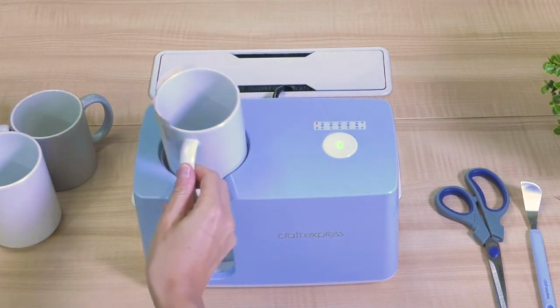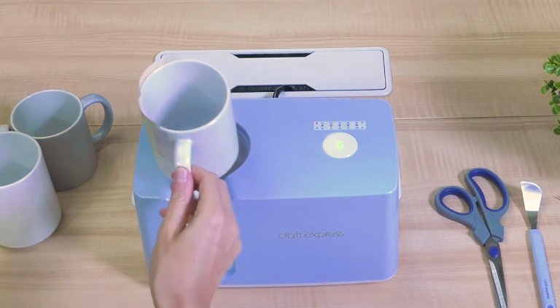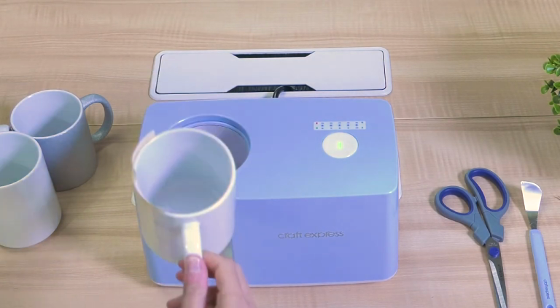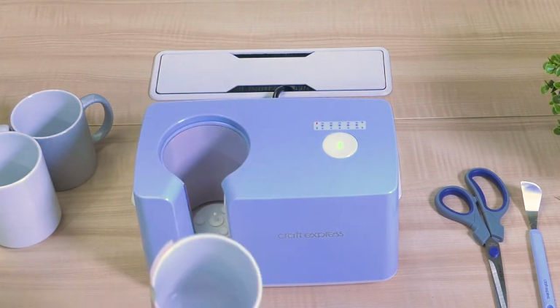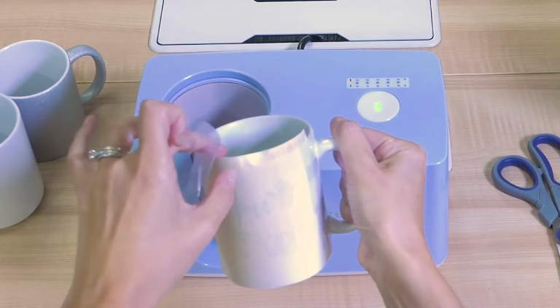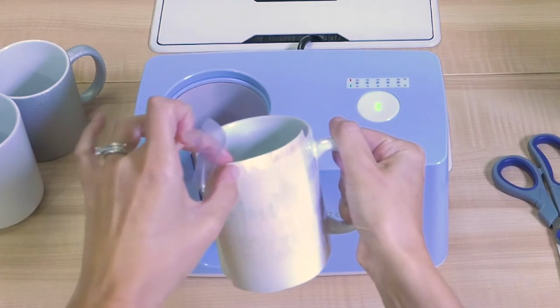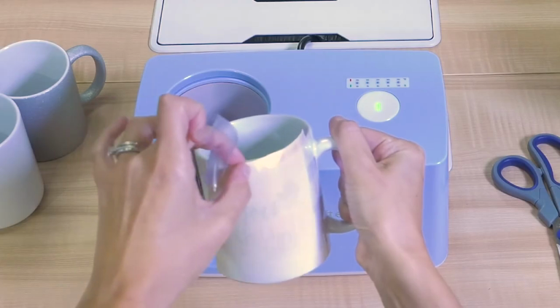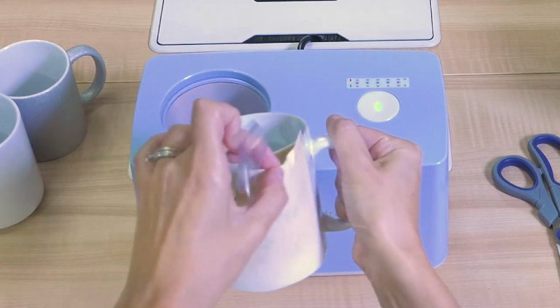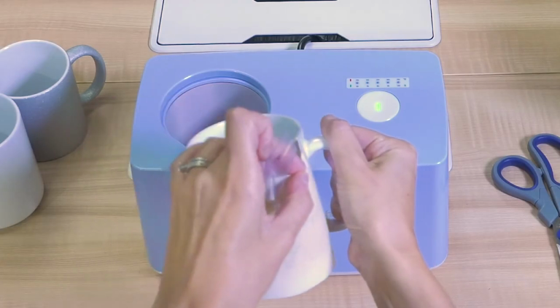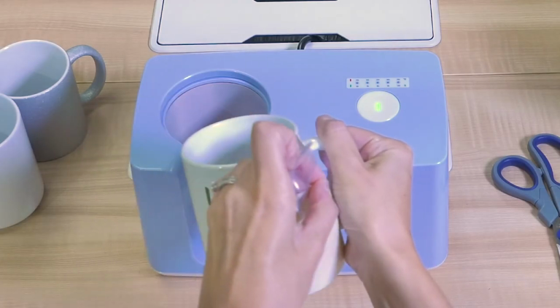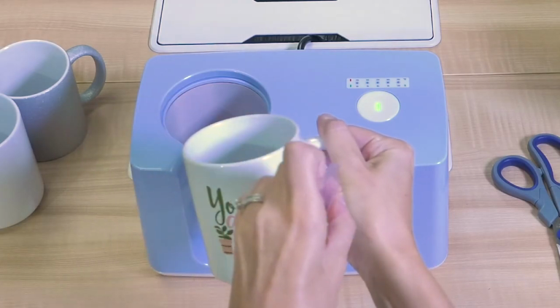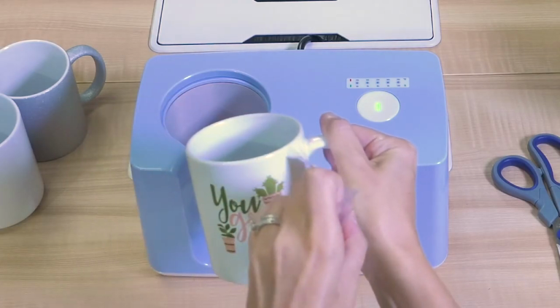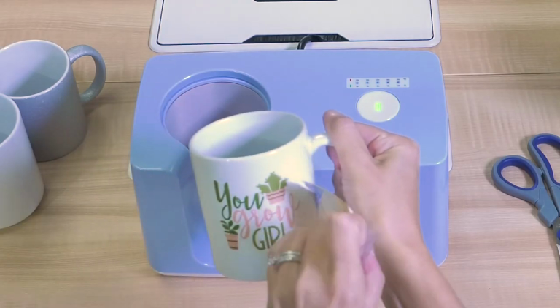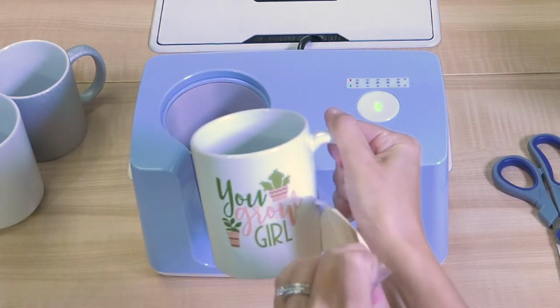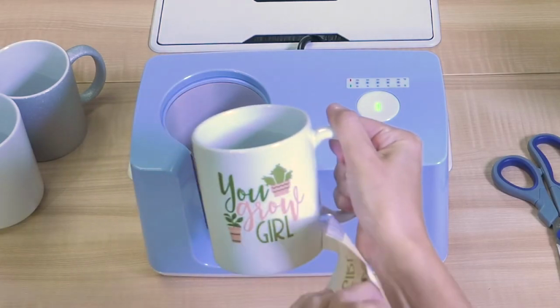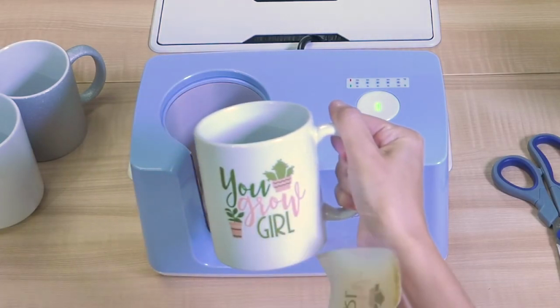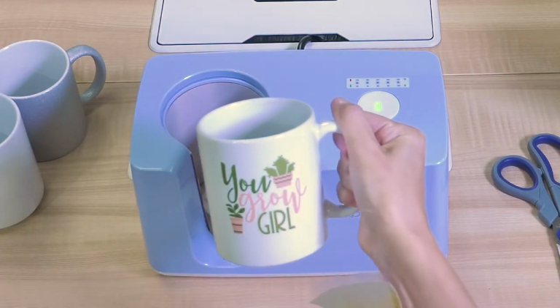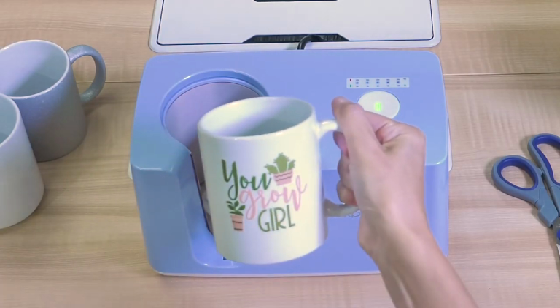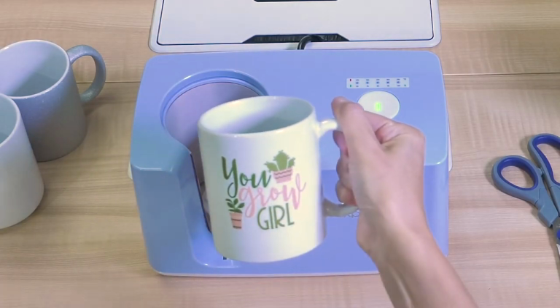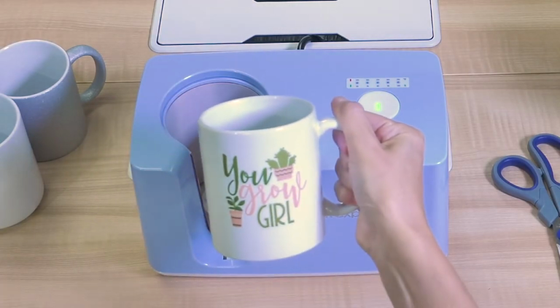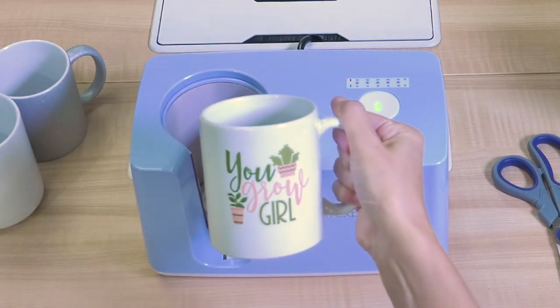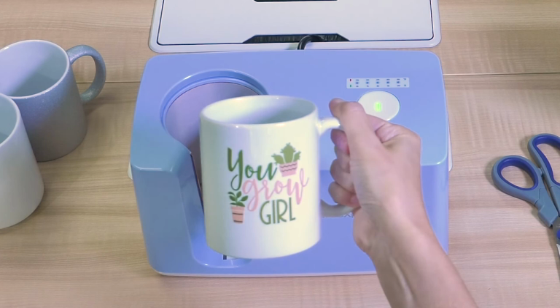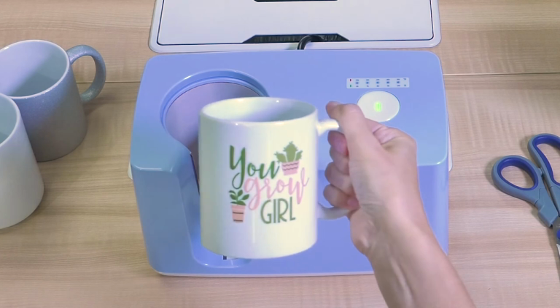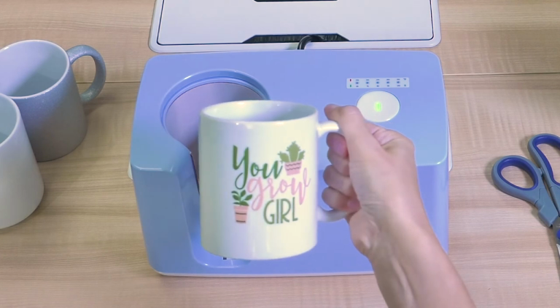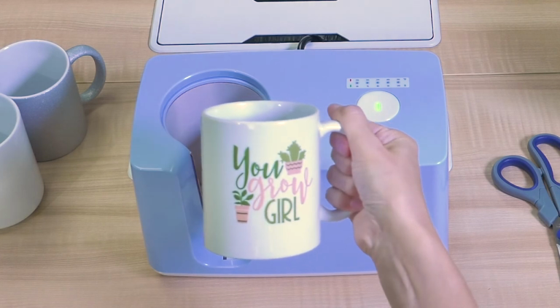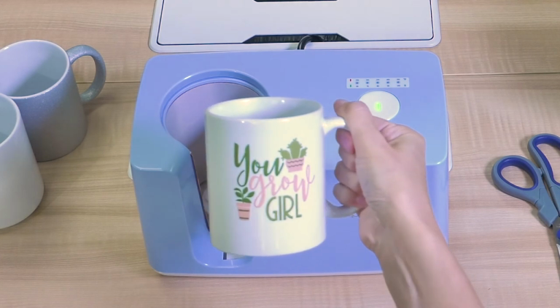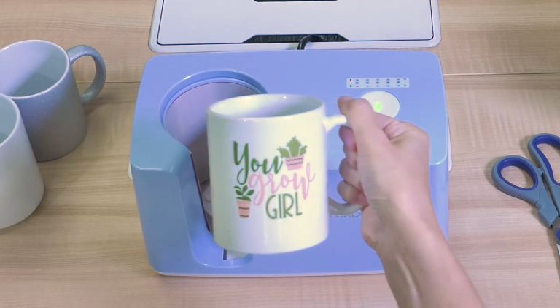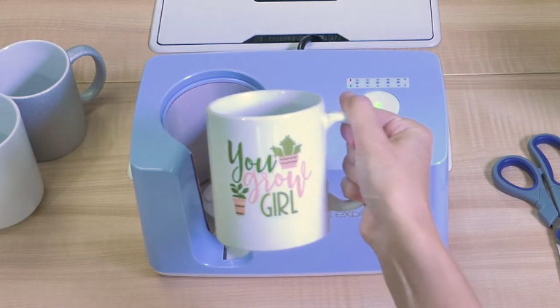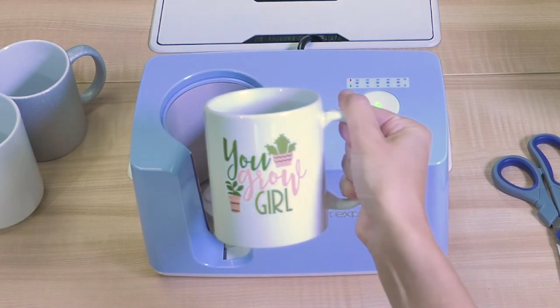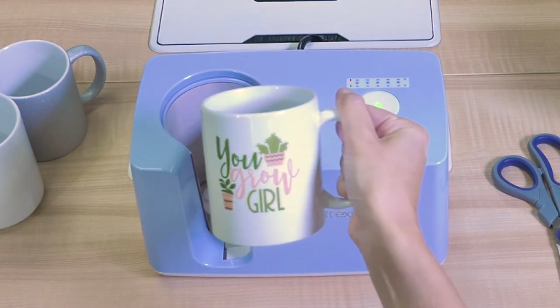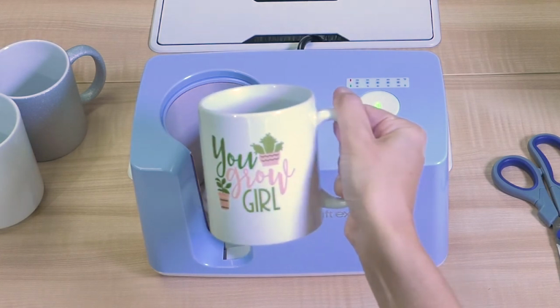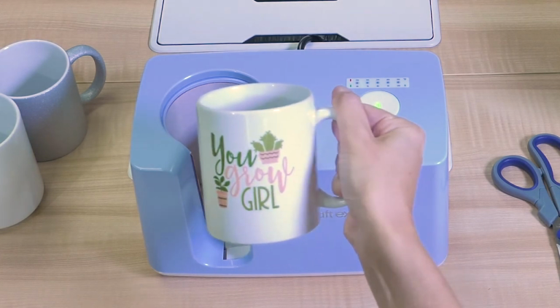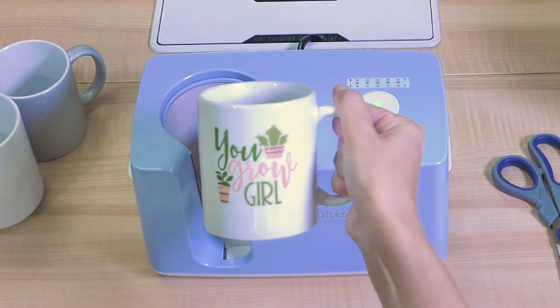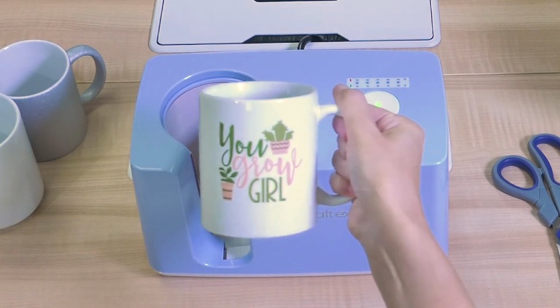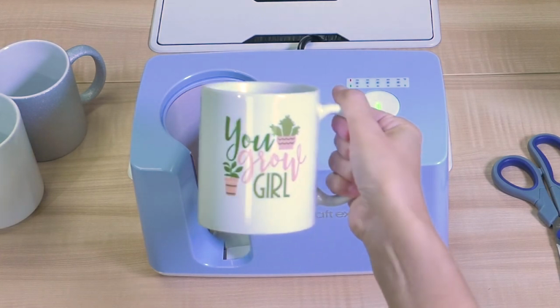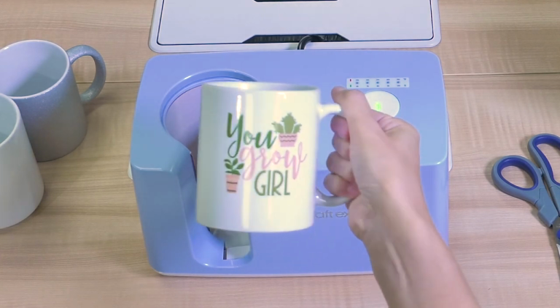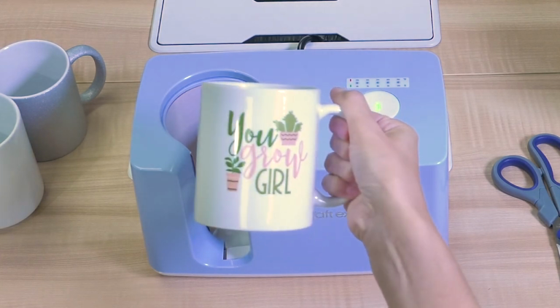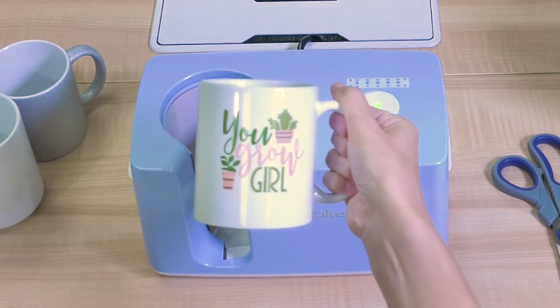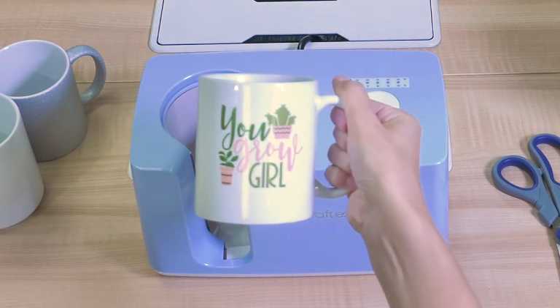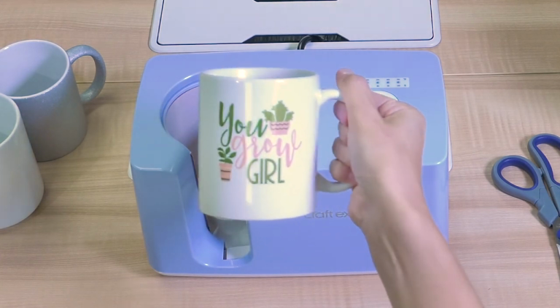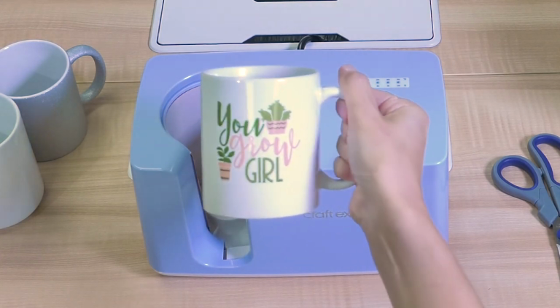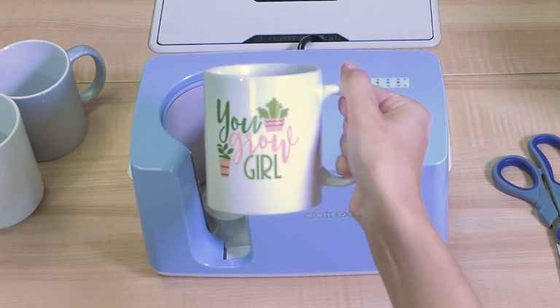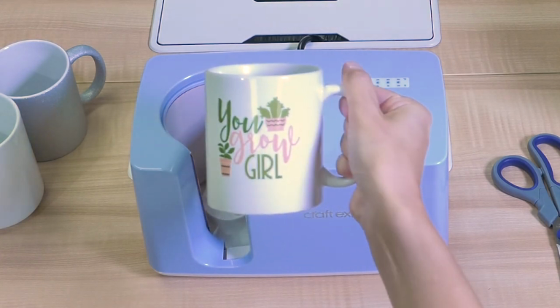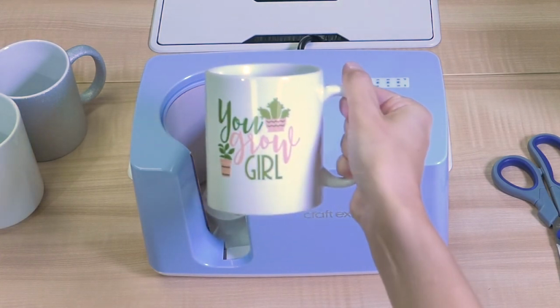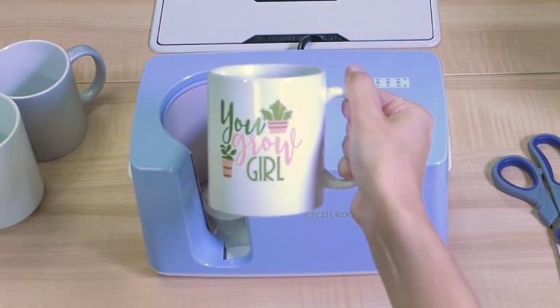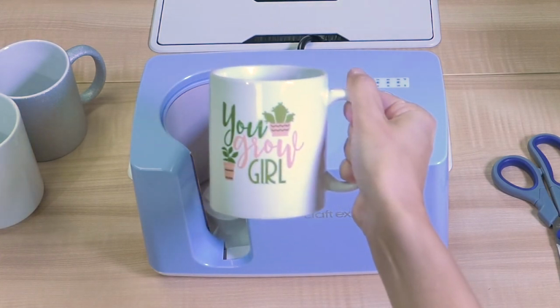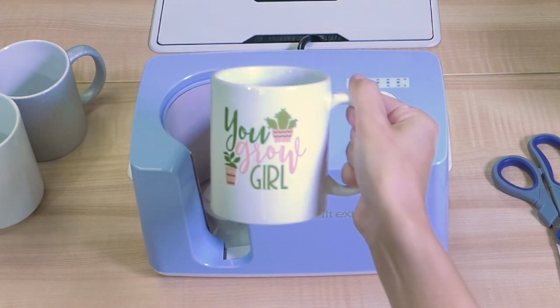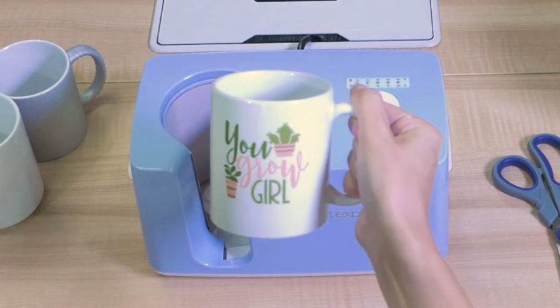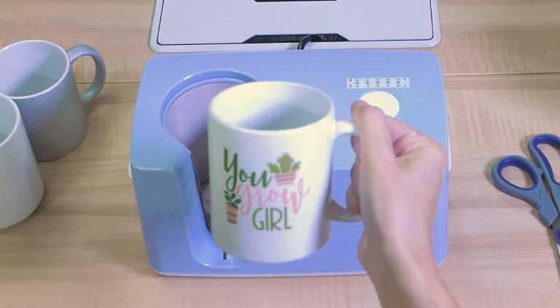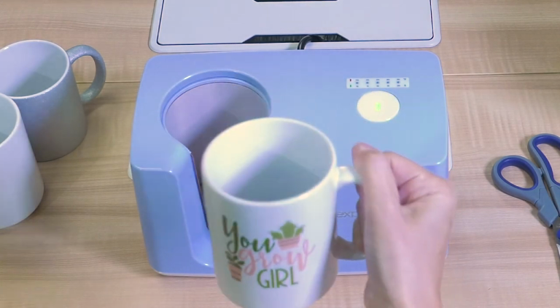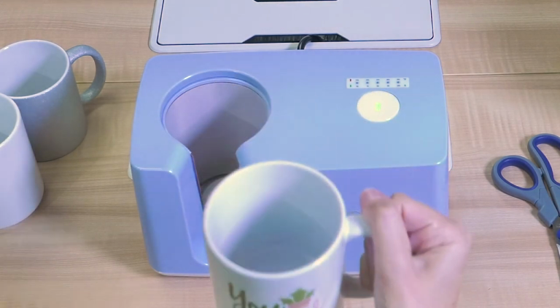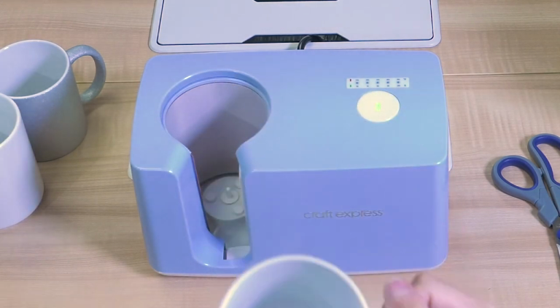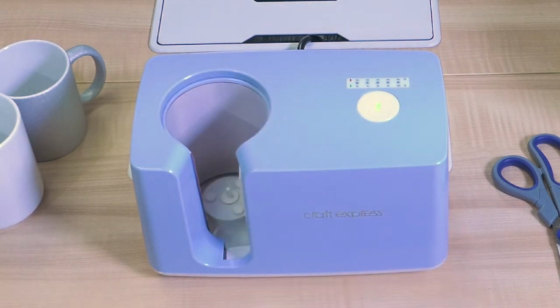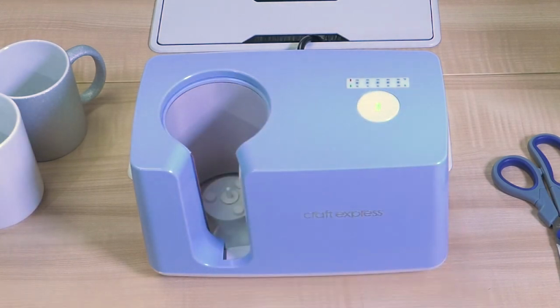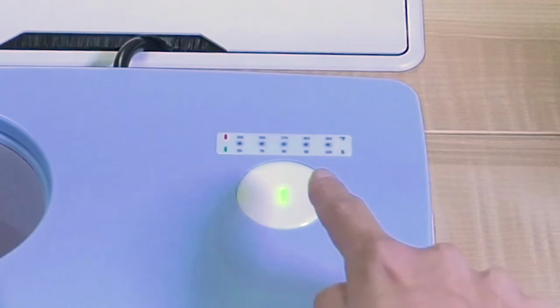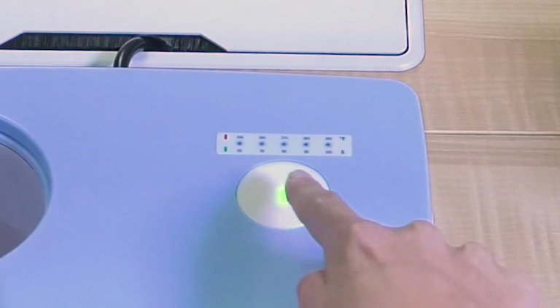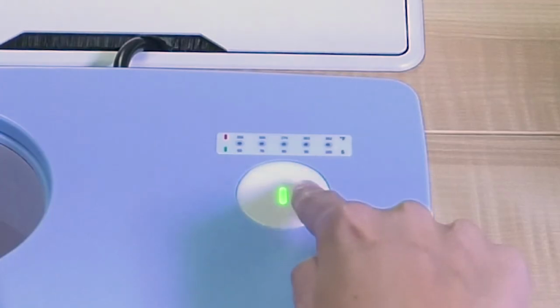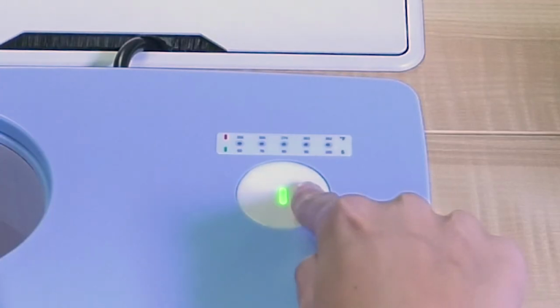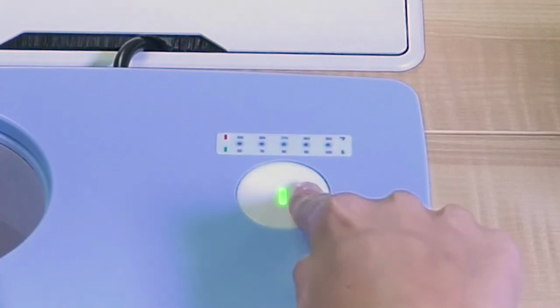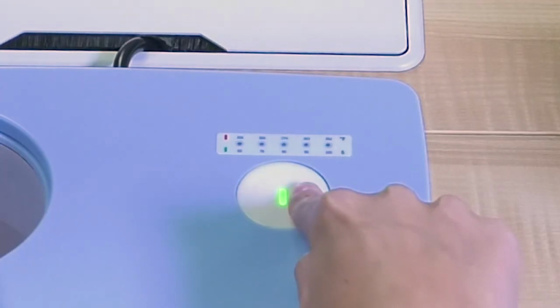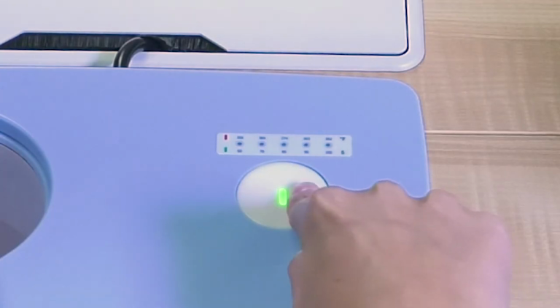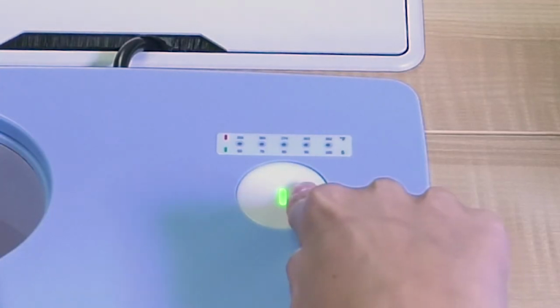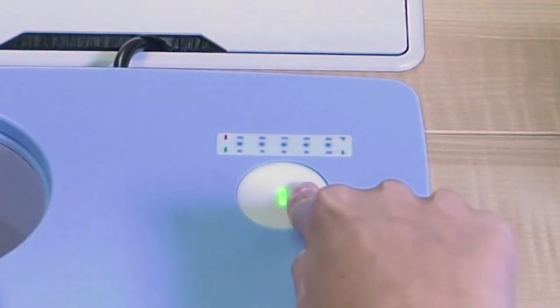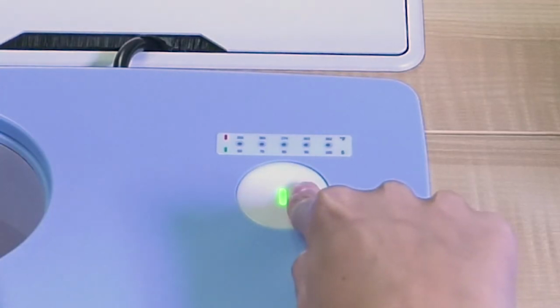Quickly rip your paper off and reveal your finished product.